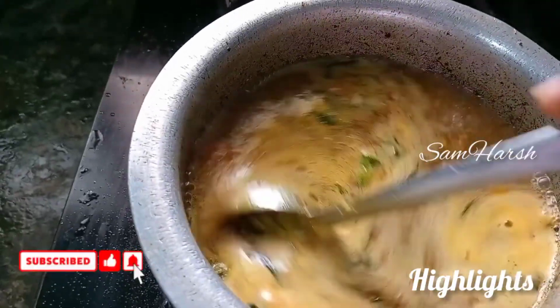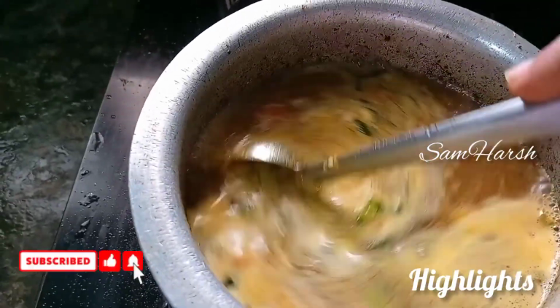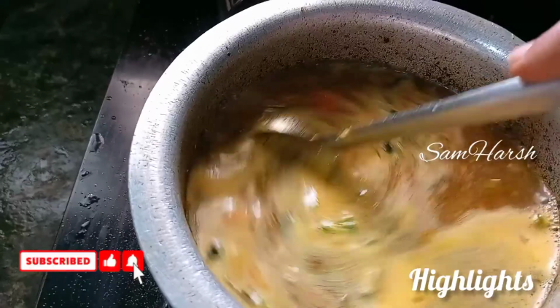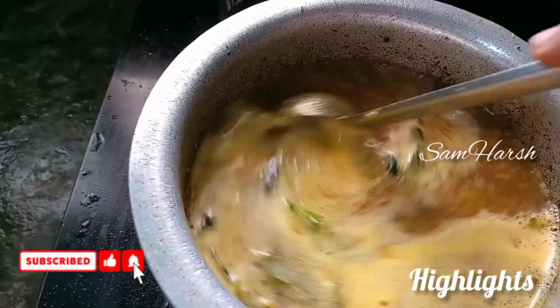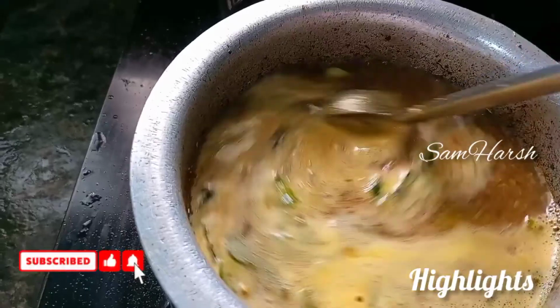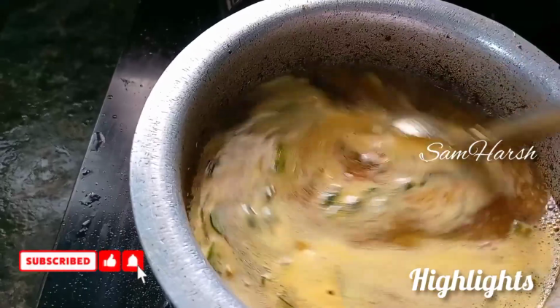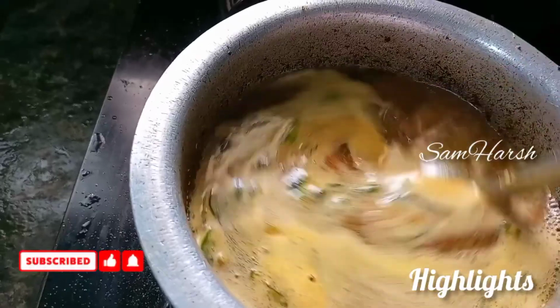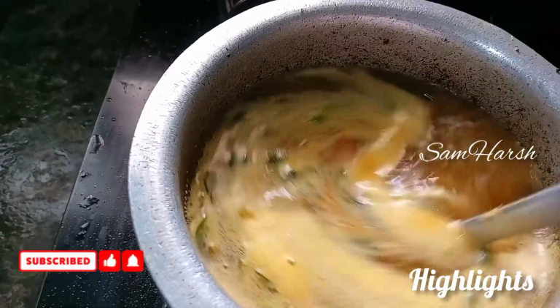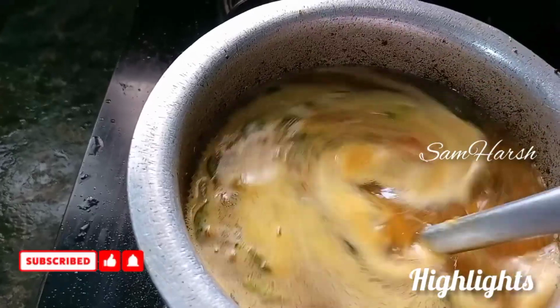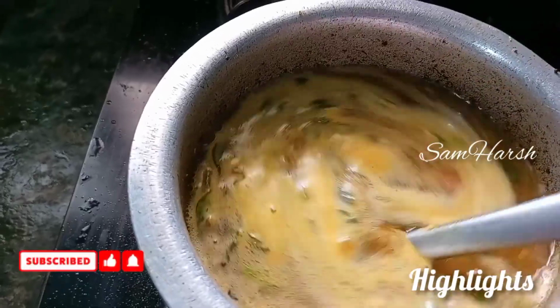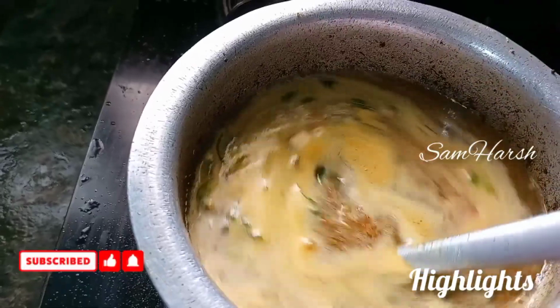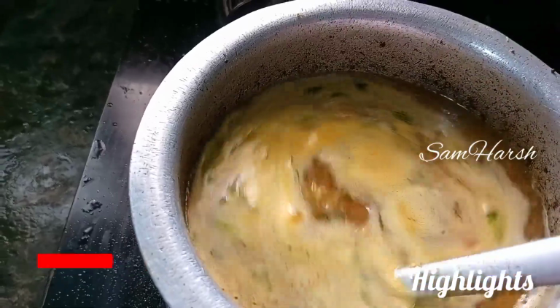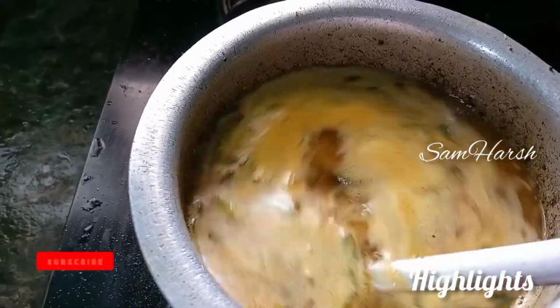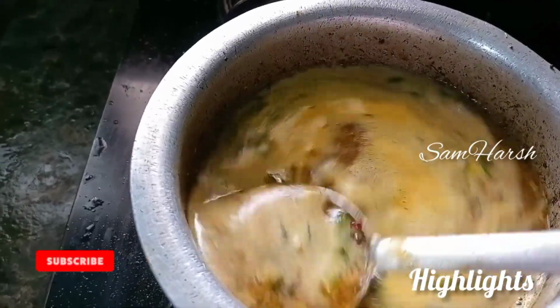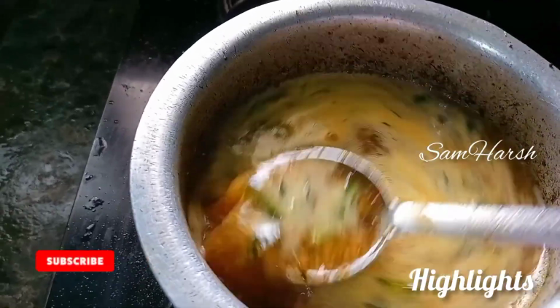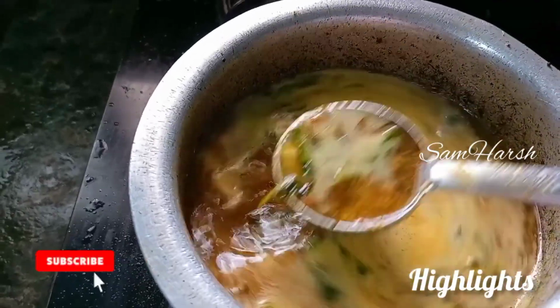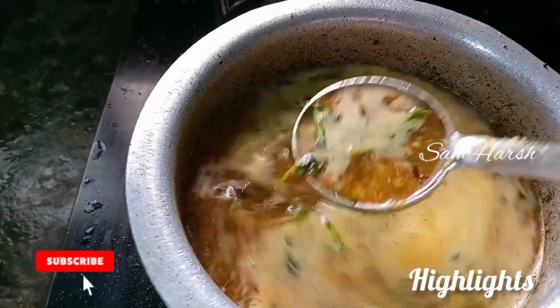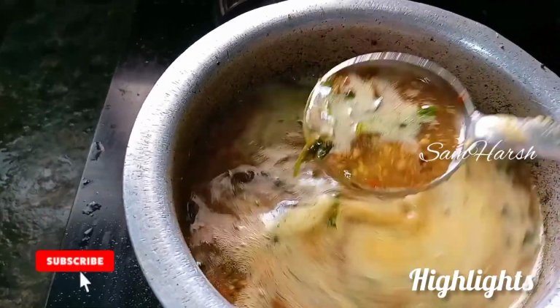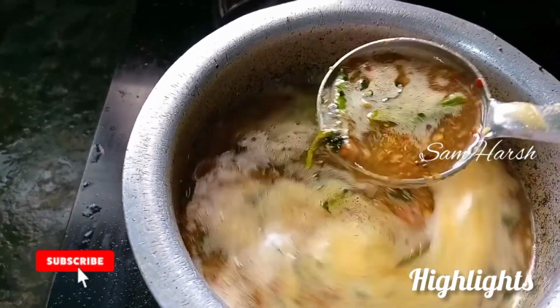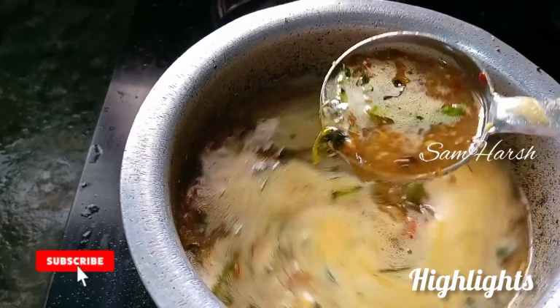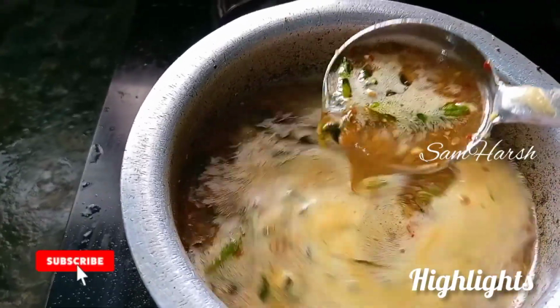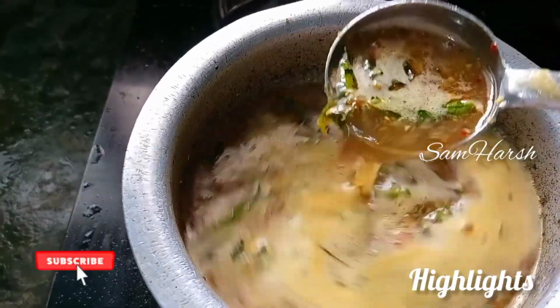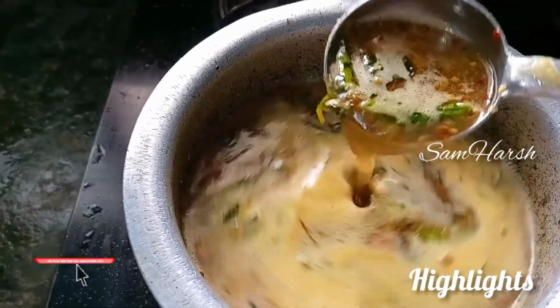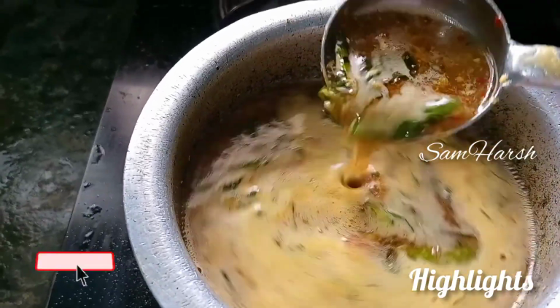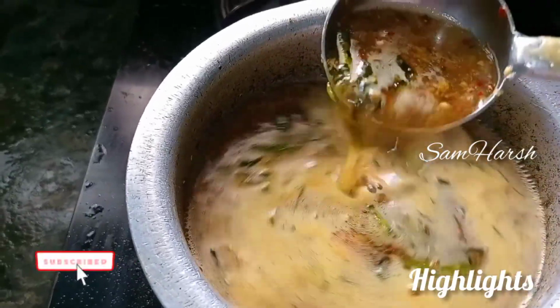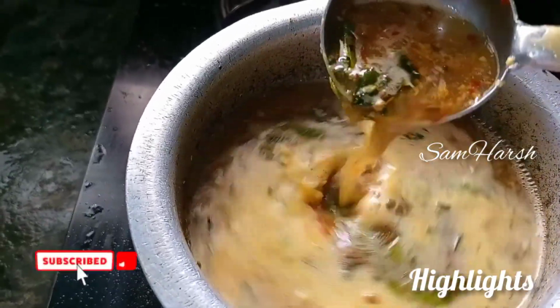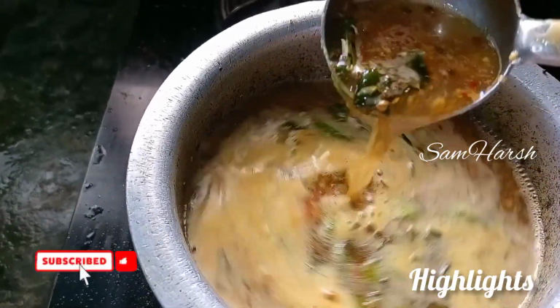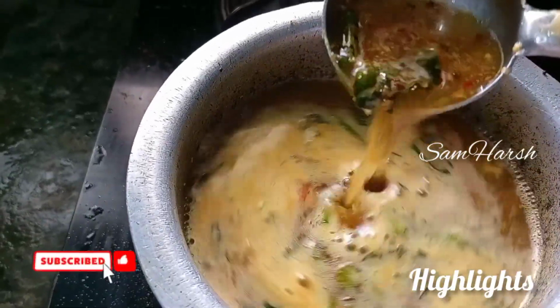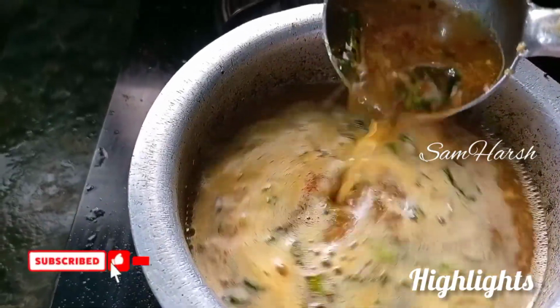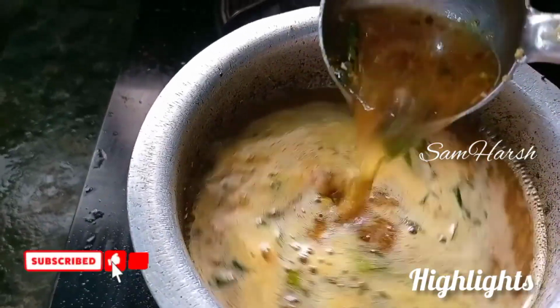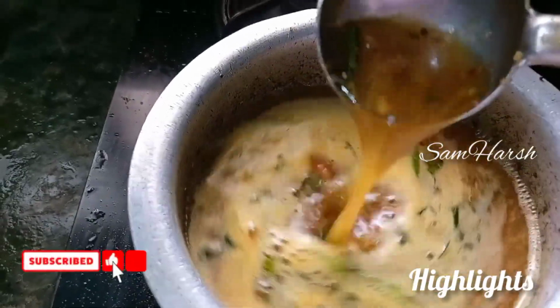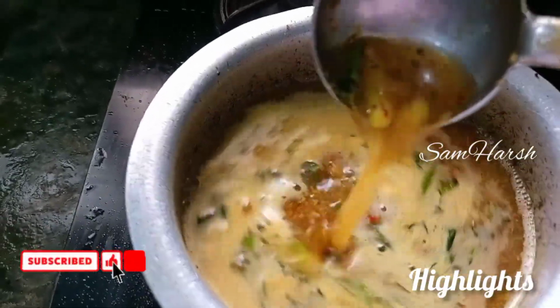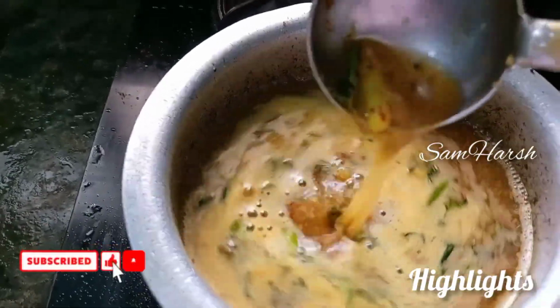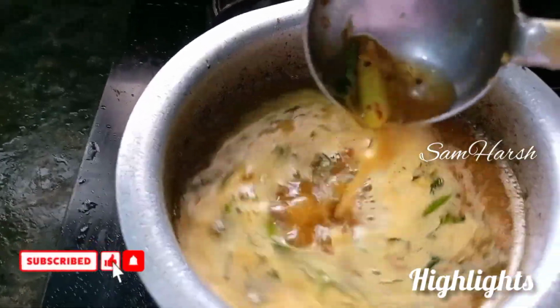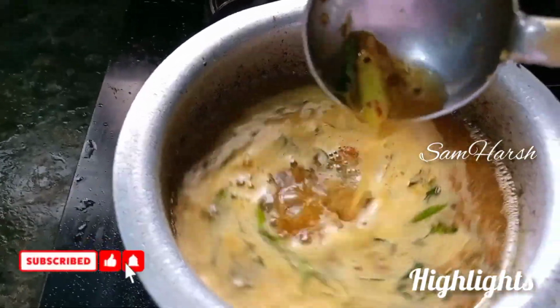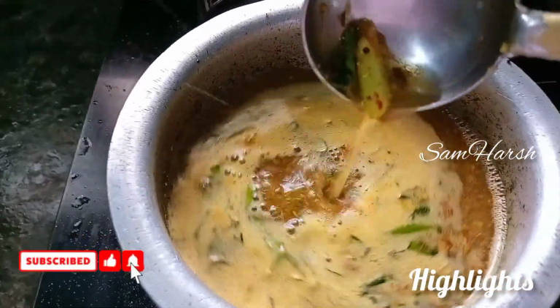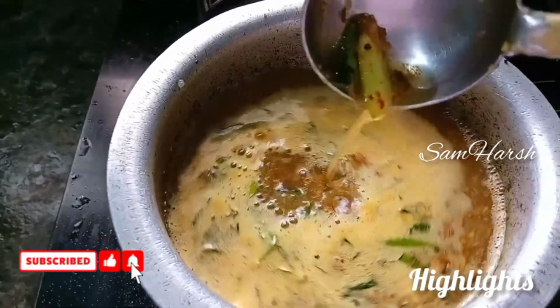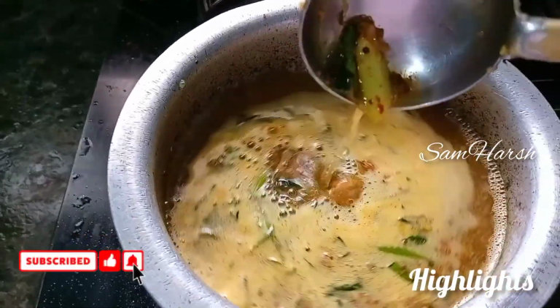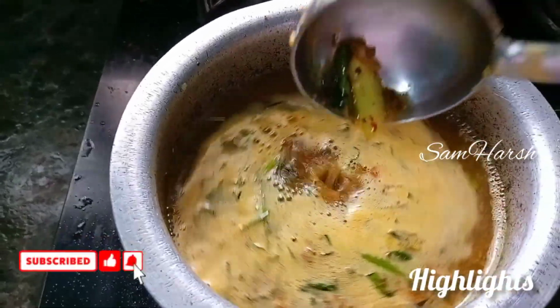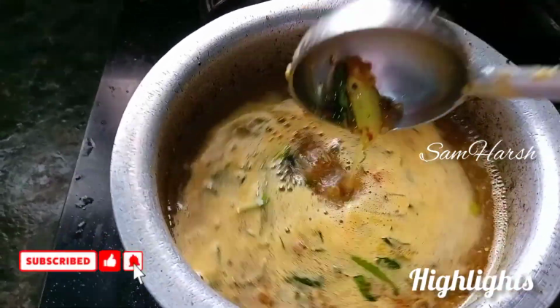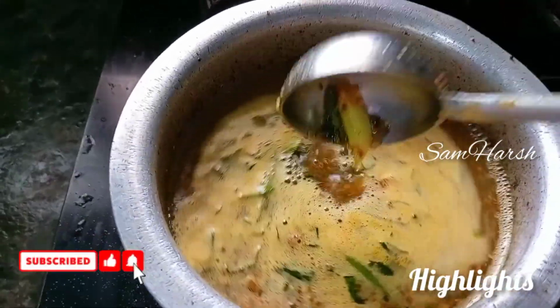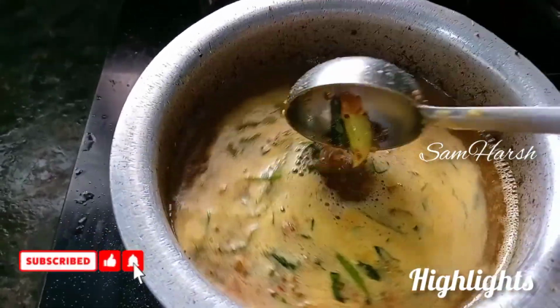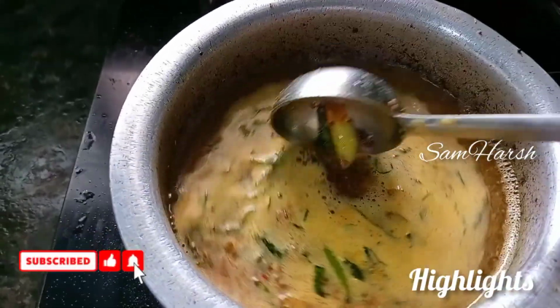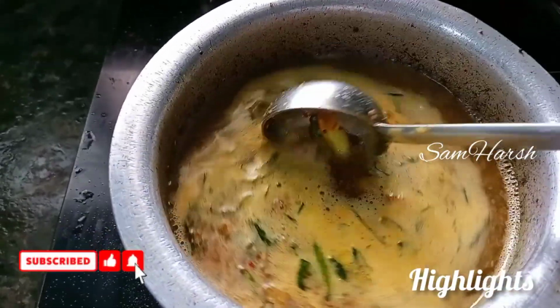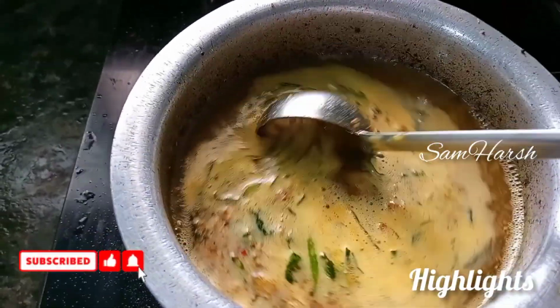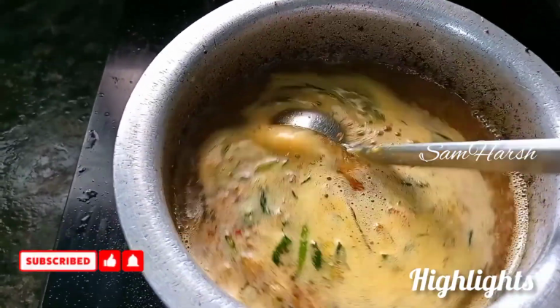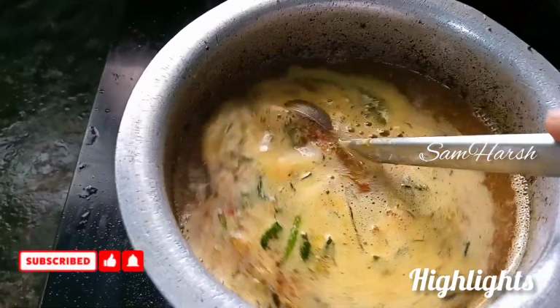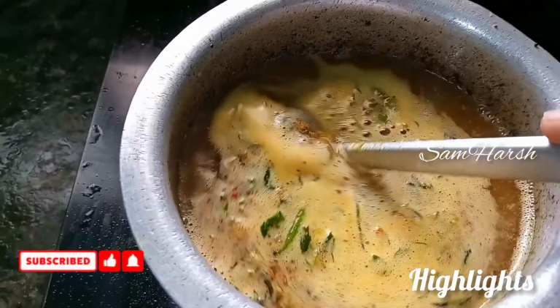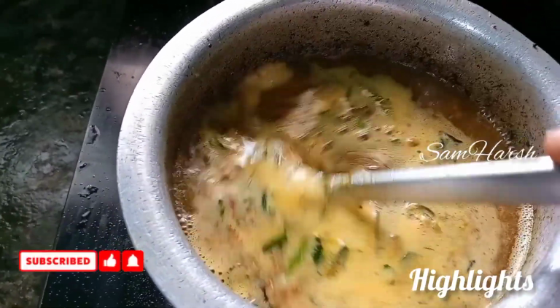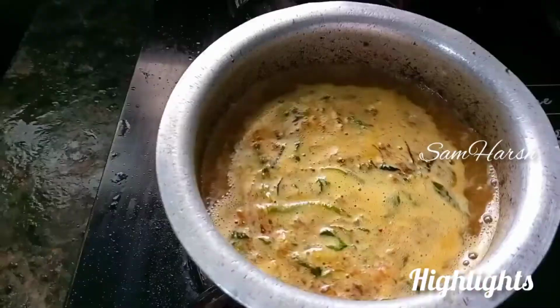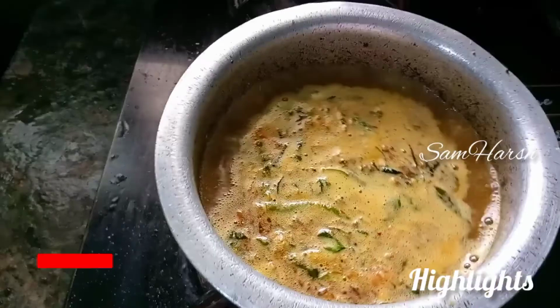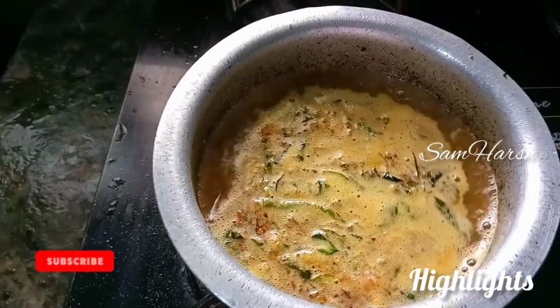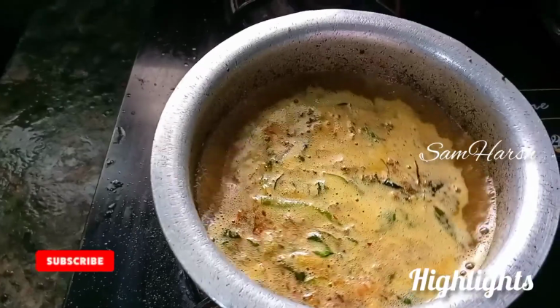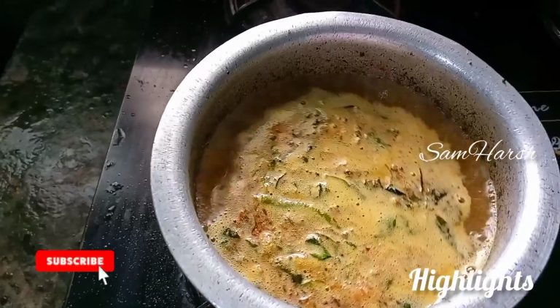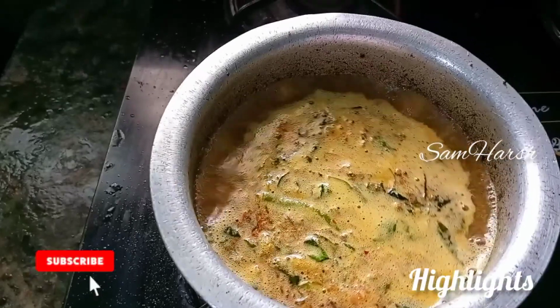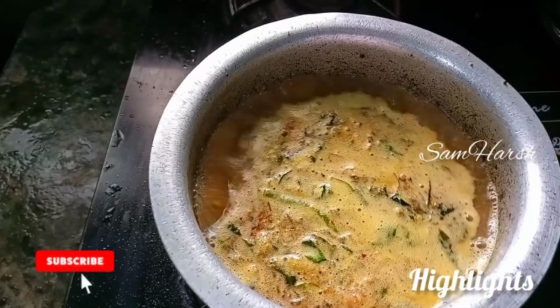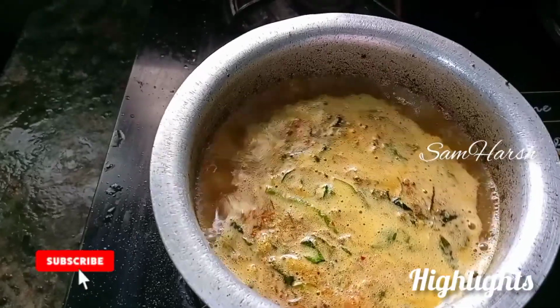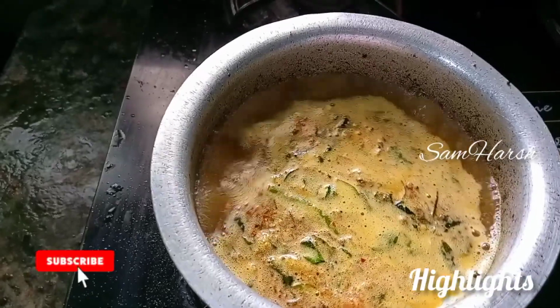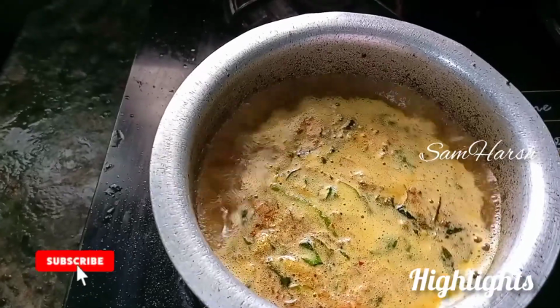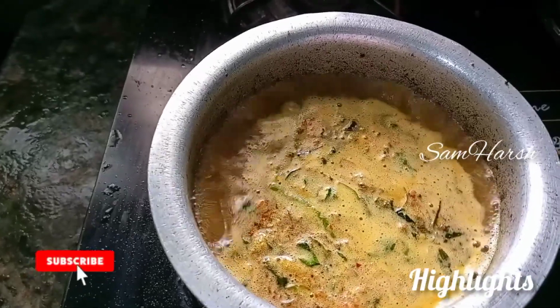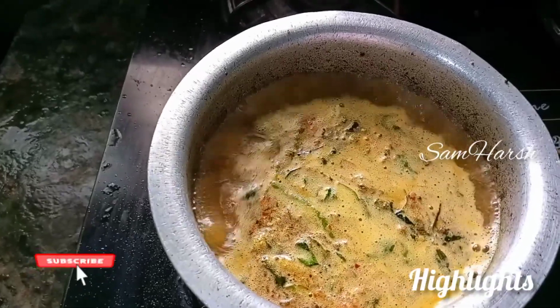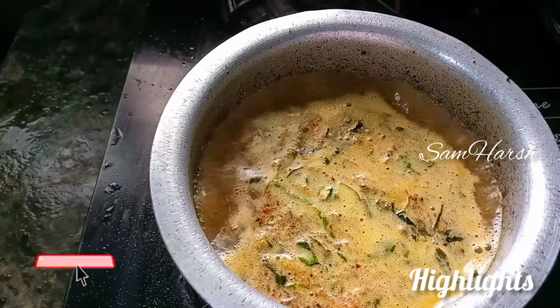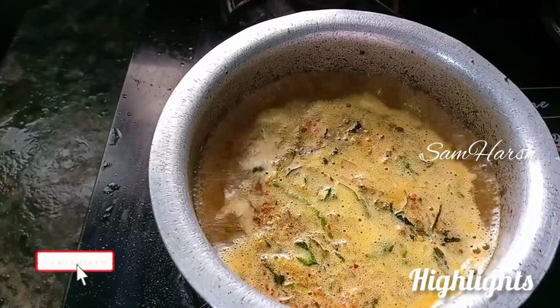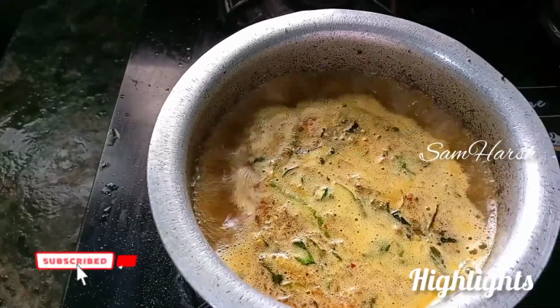This is not a regular tomato rasam, but a normal one — only one tomato rasam. I will cook it spicy.